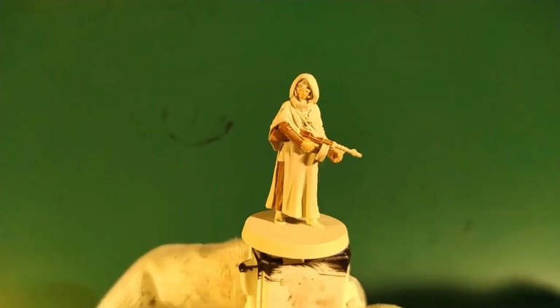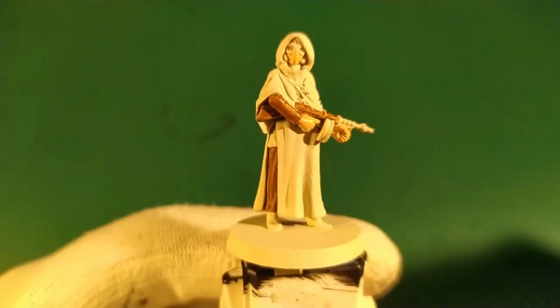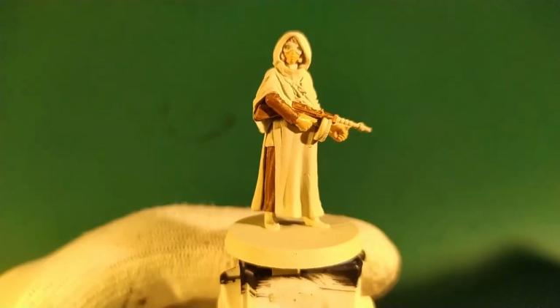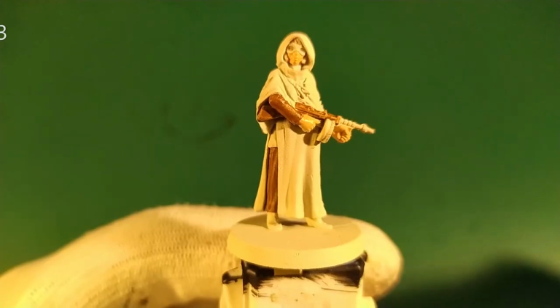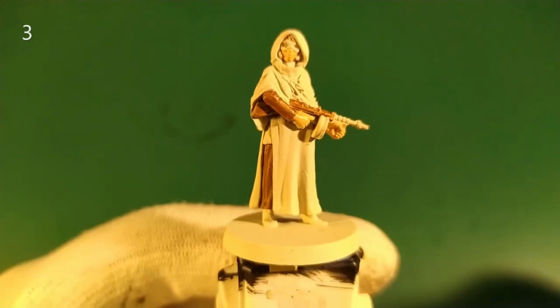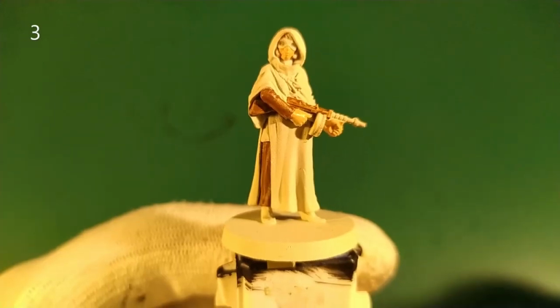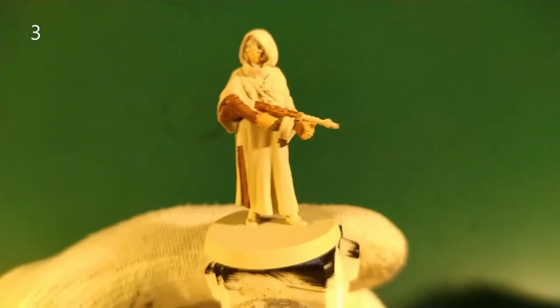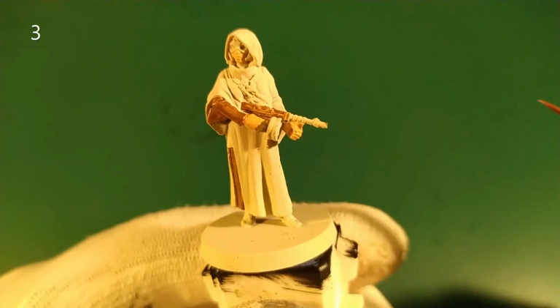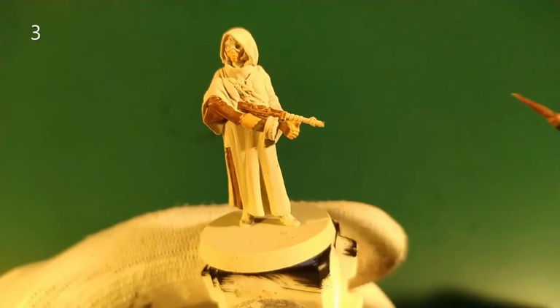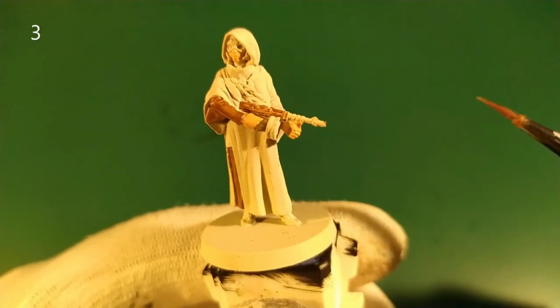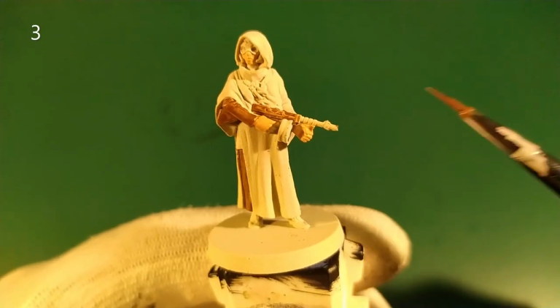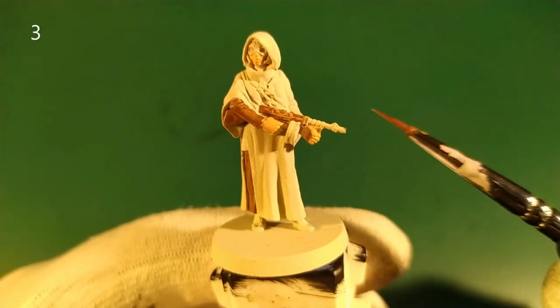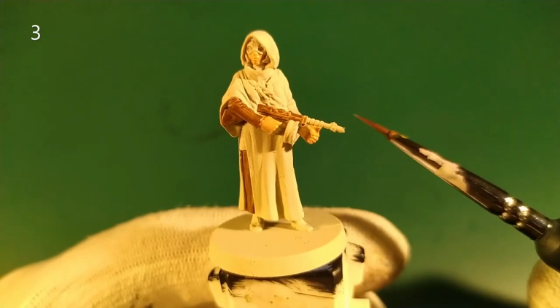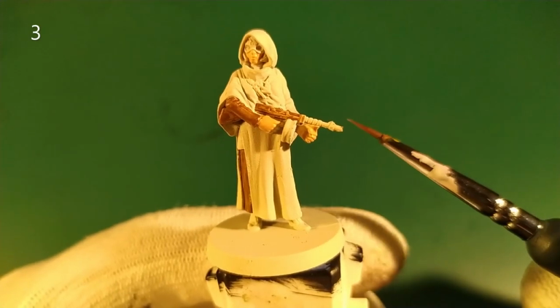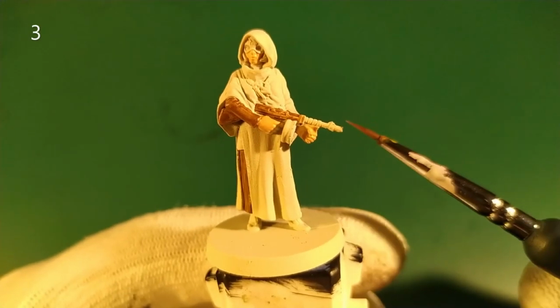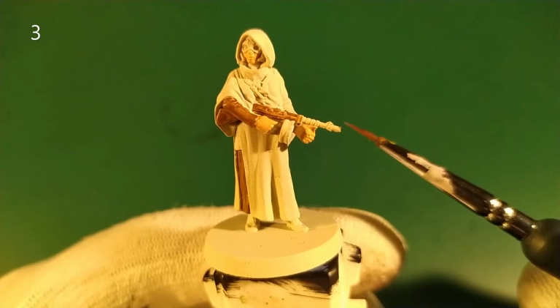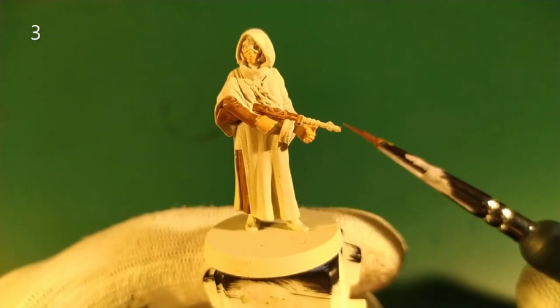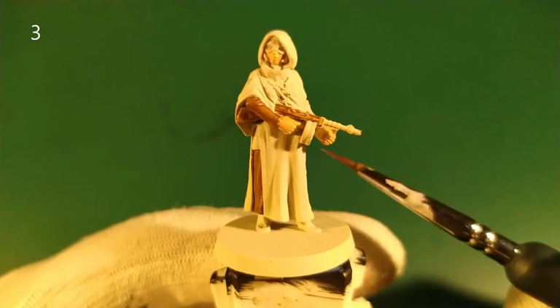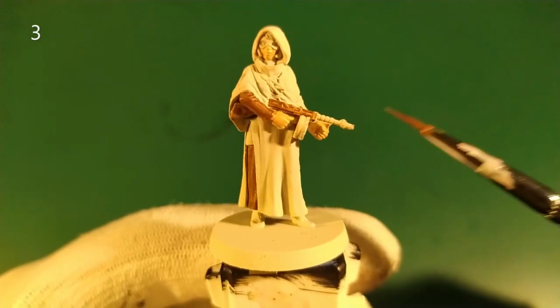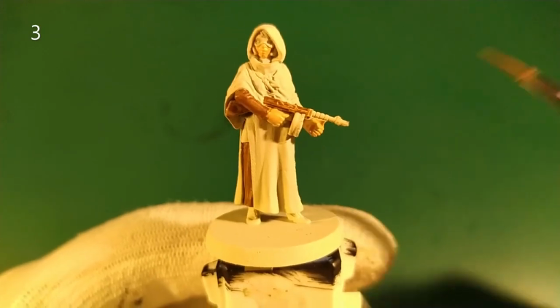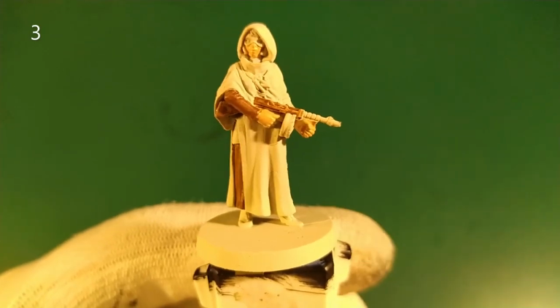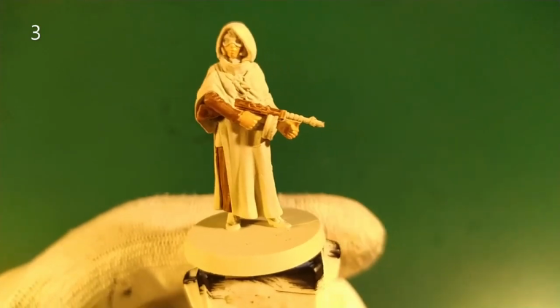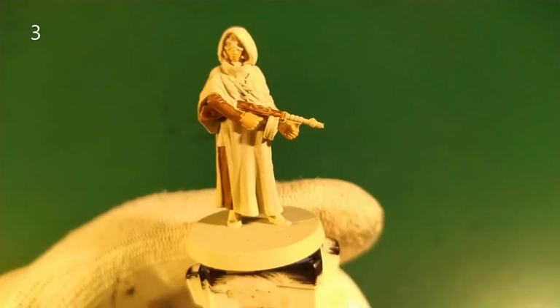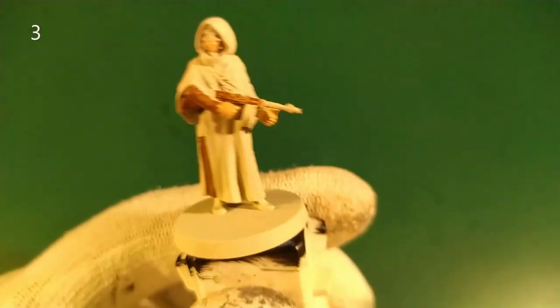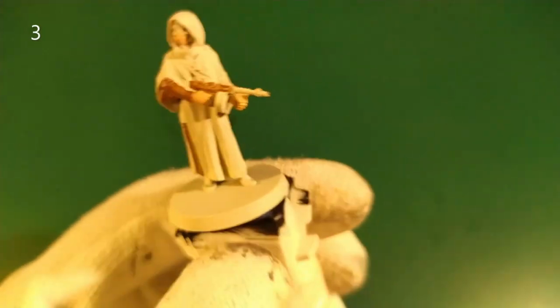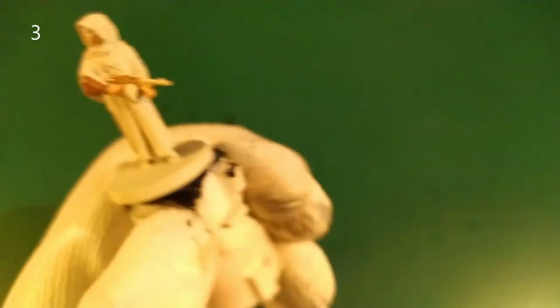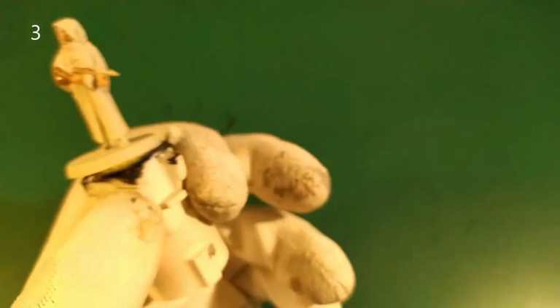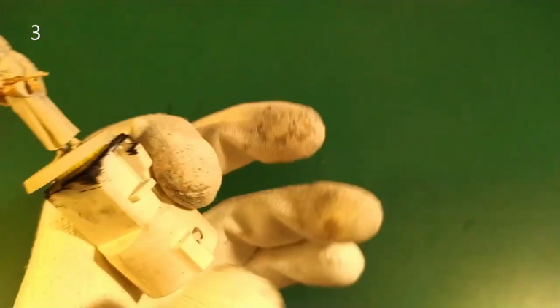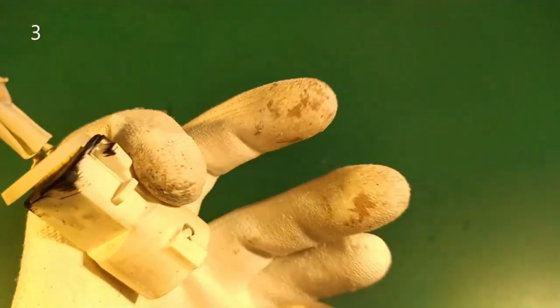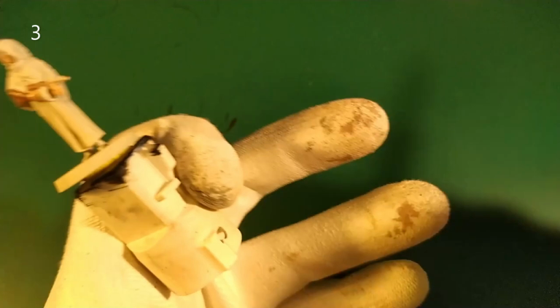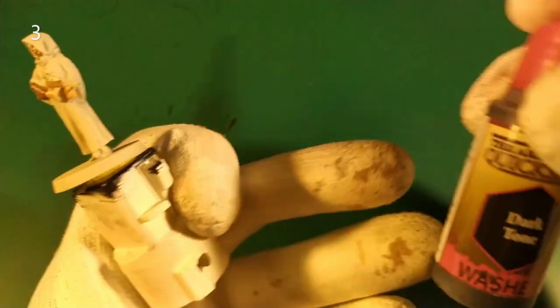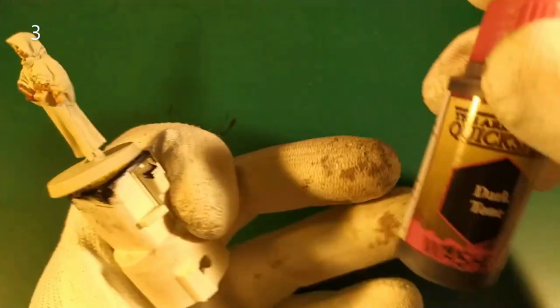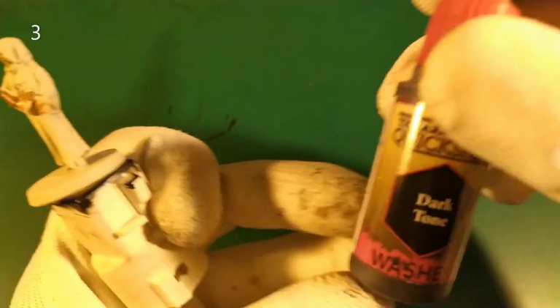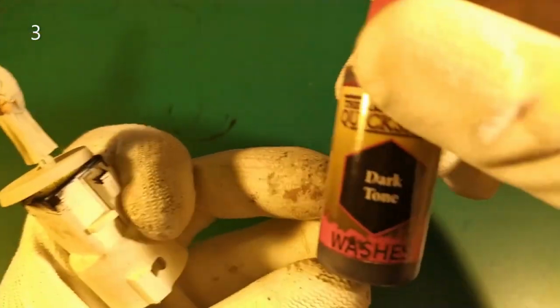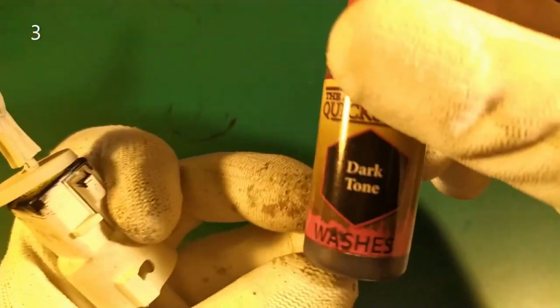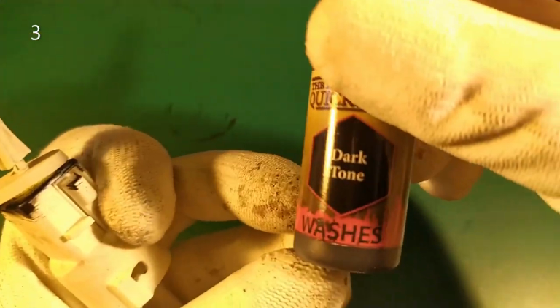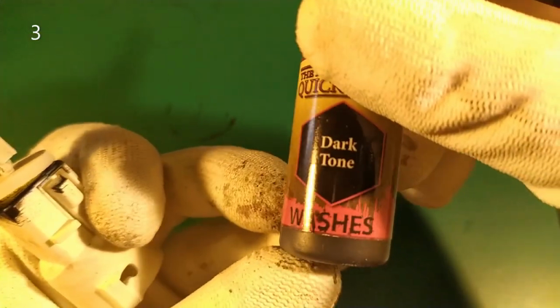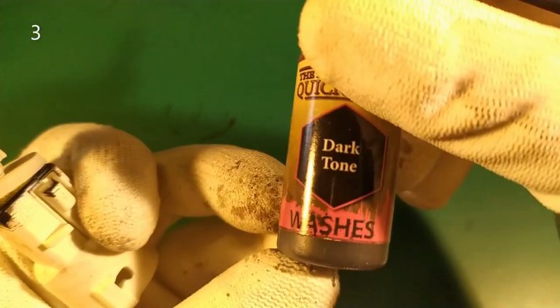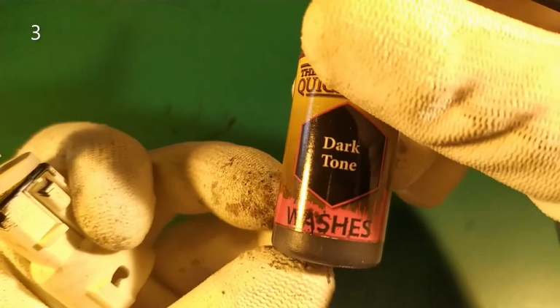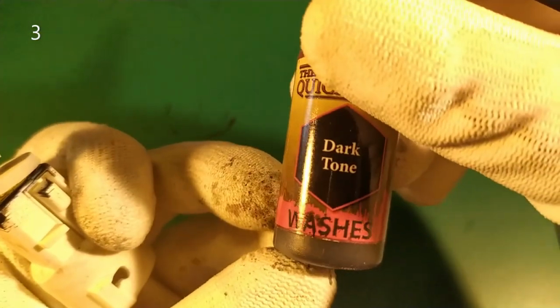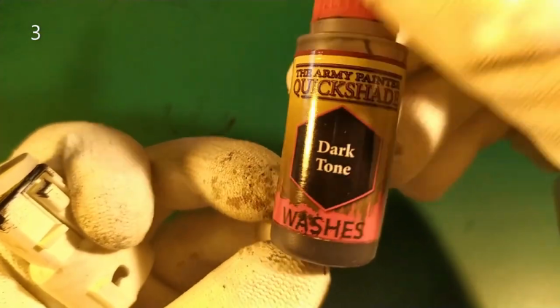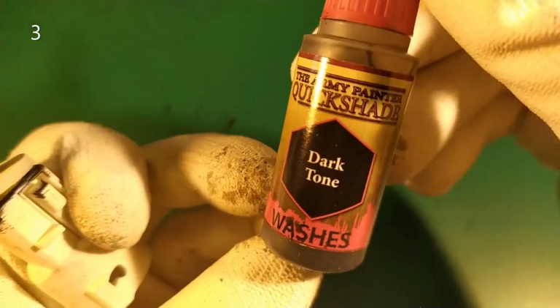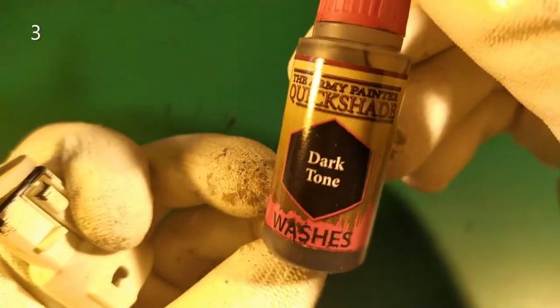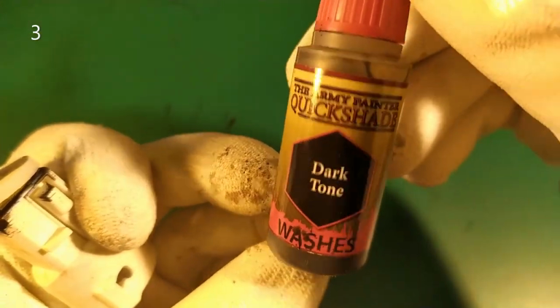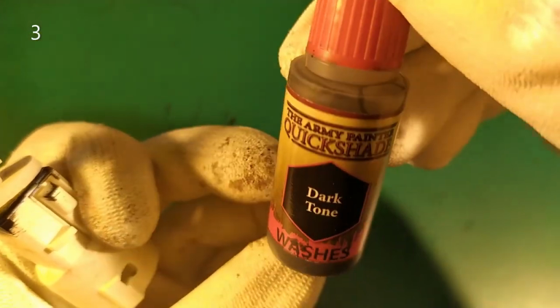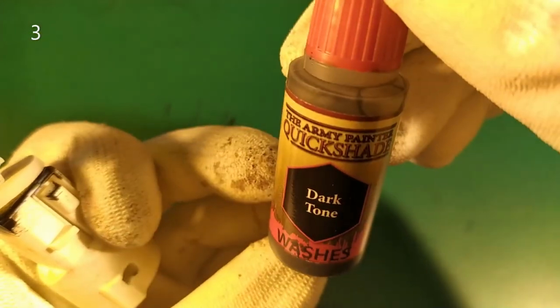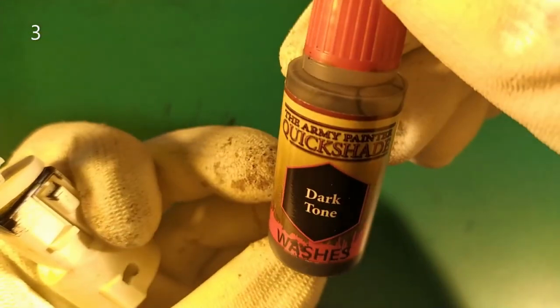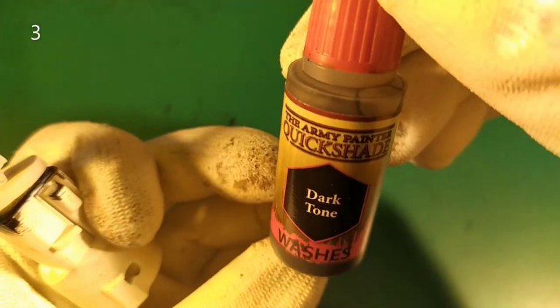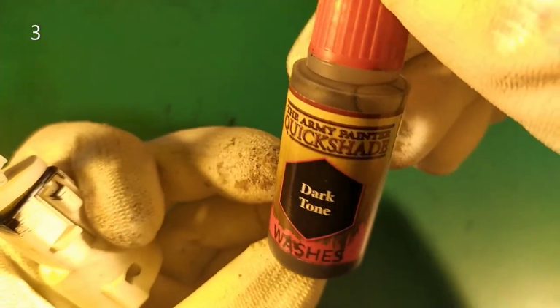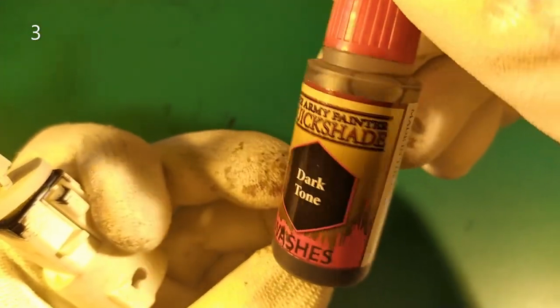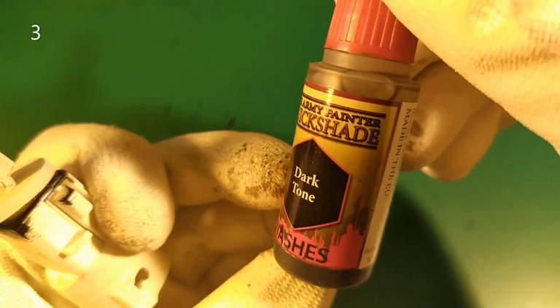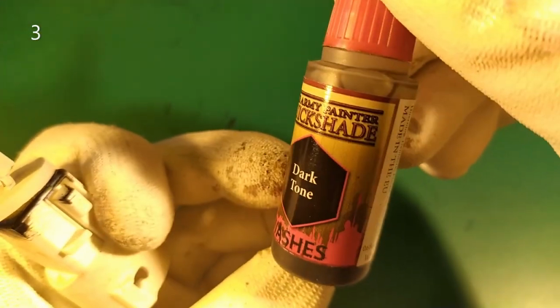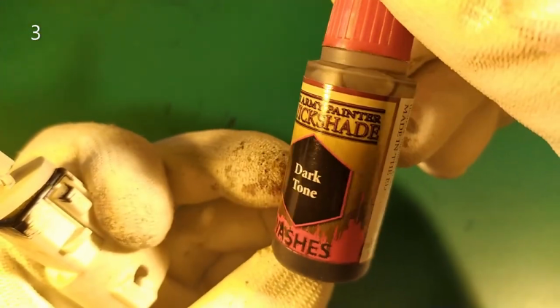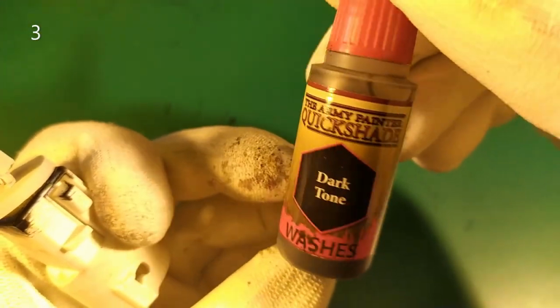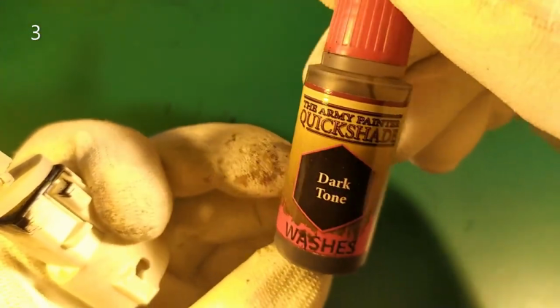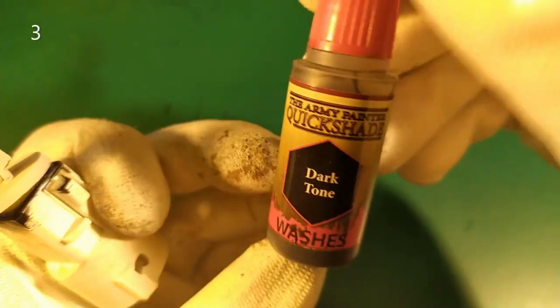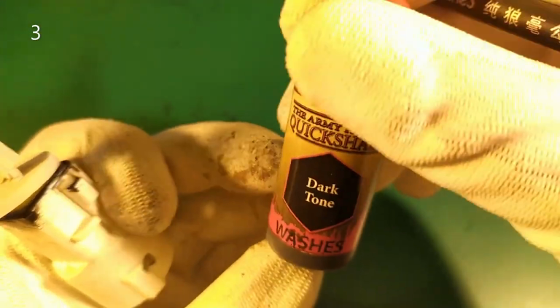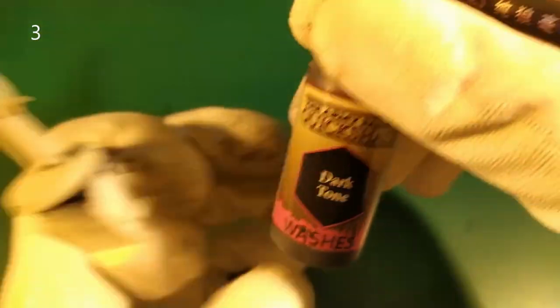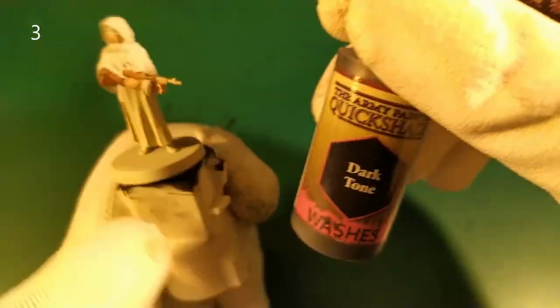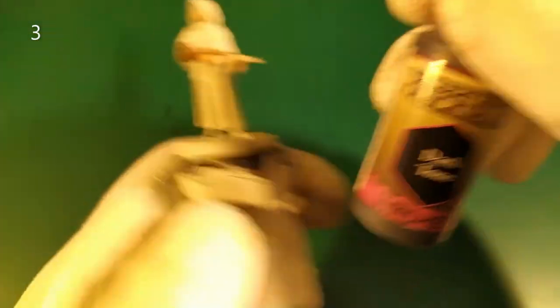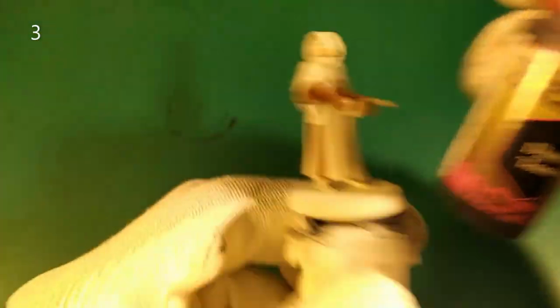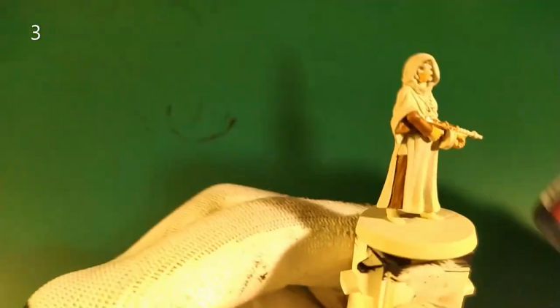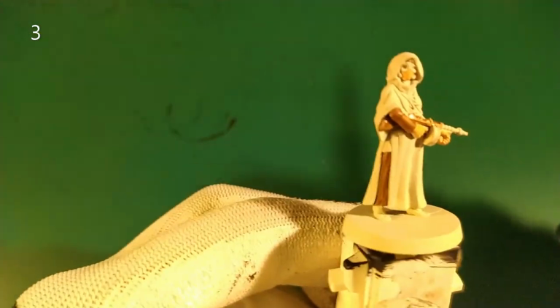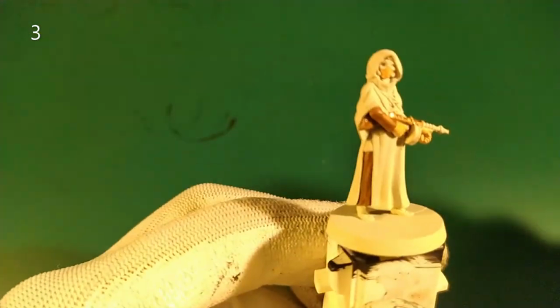For the metallic parts of the Tommy Gun, I'll only use wash — a dark tone from the Army Painter Quickshade.